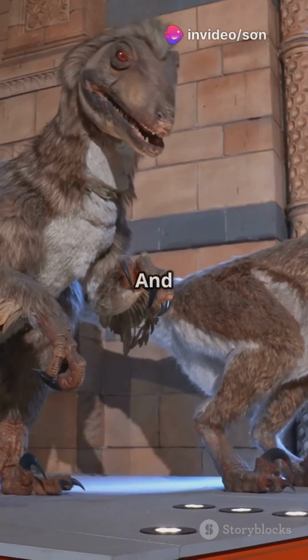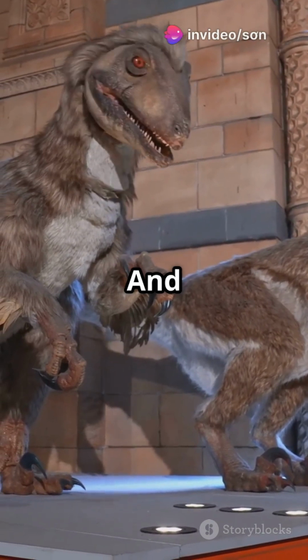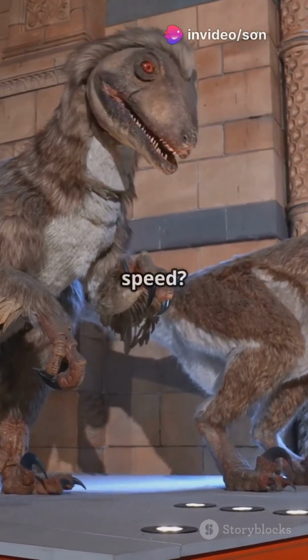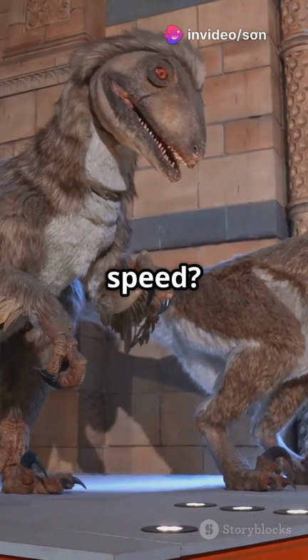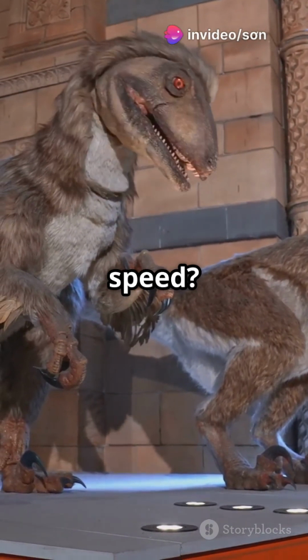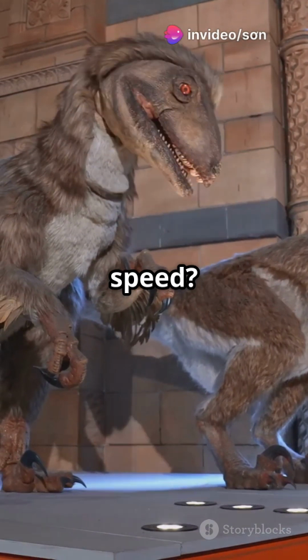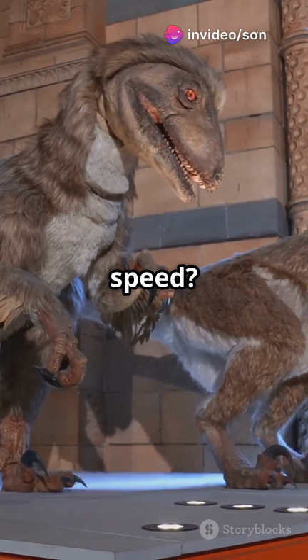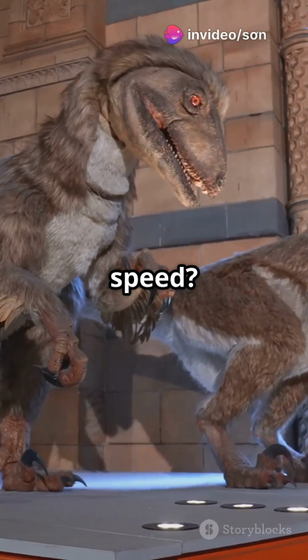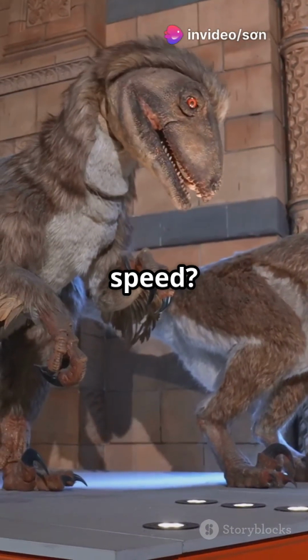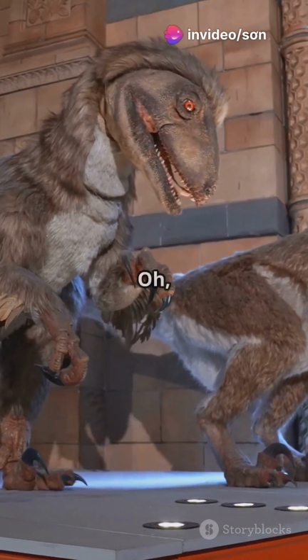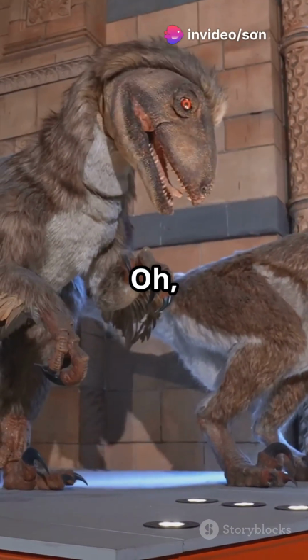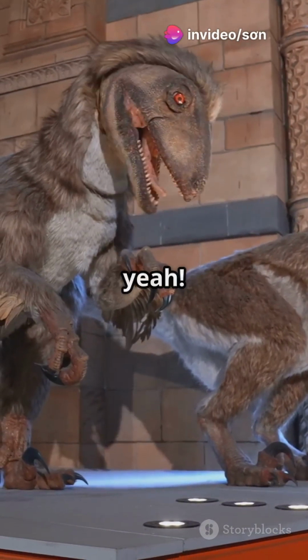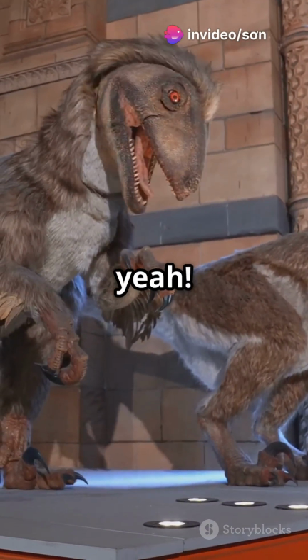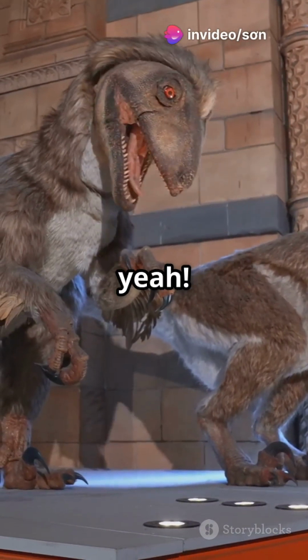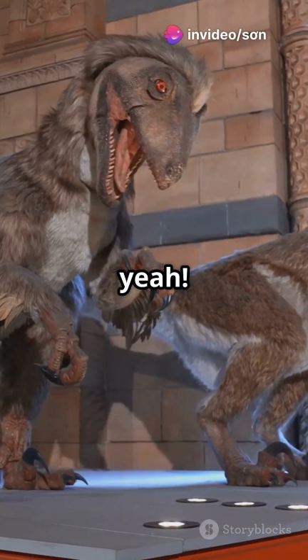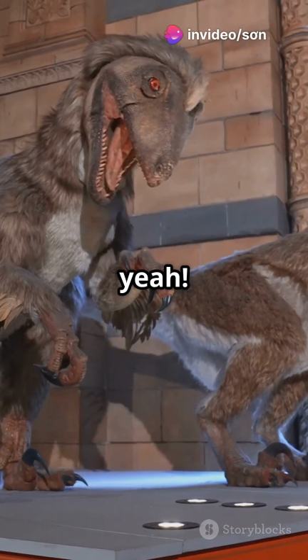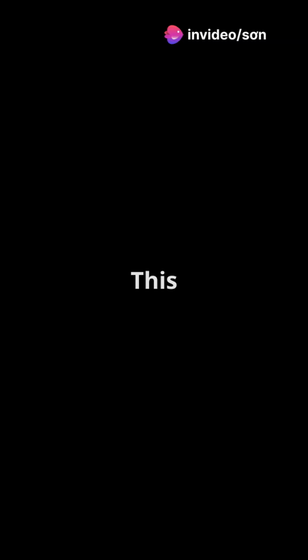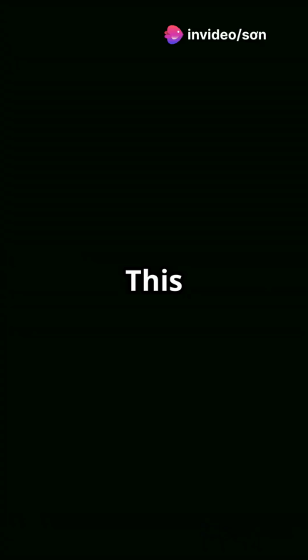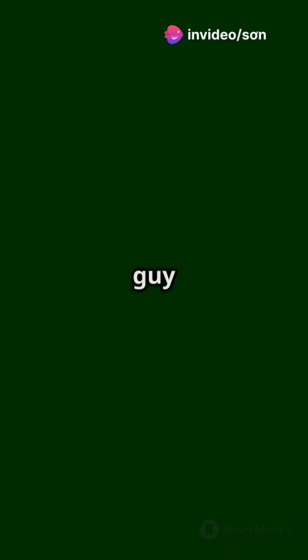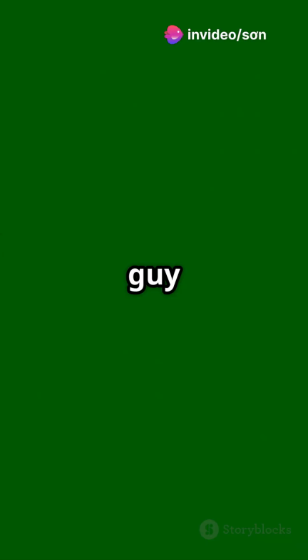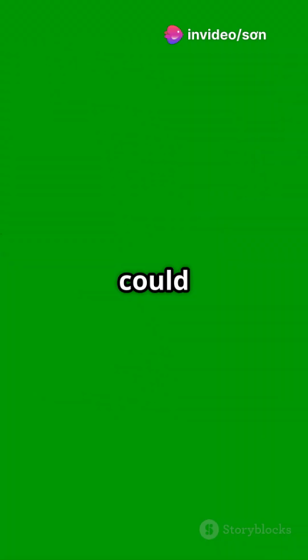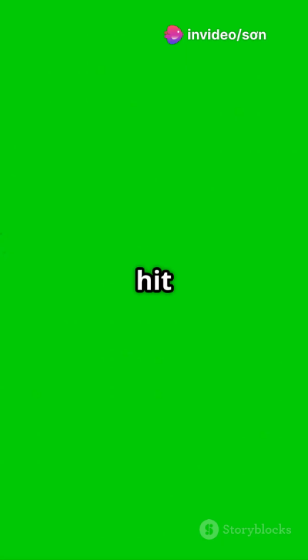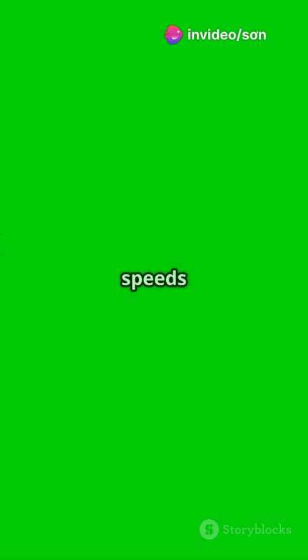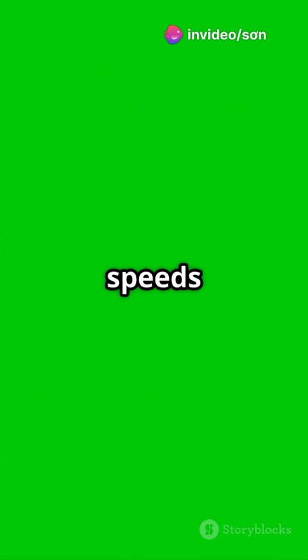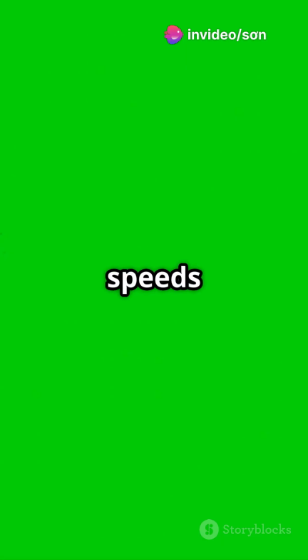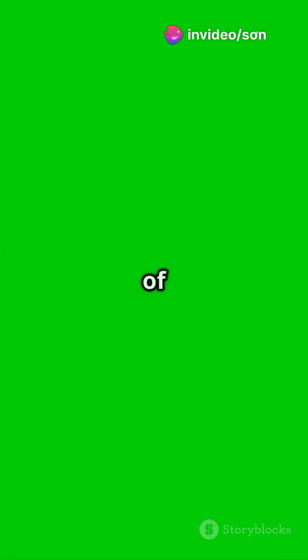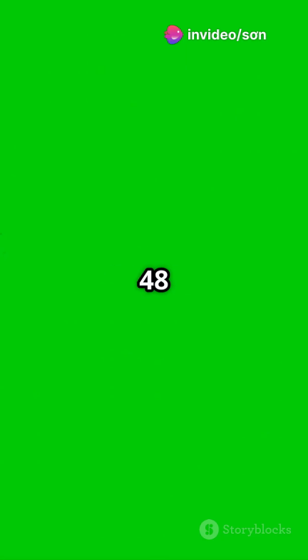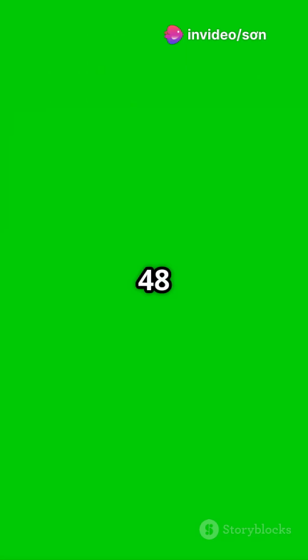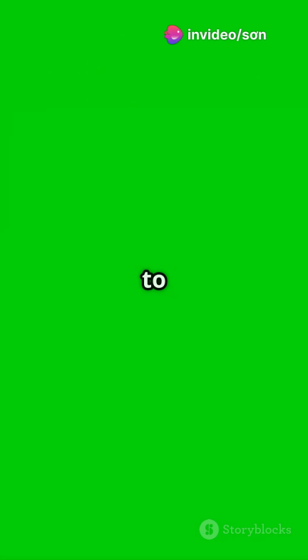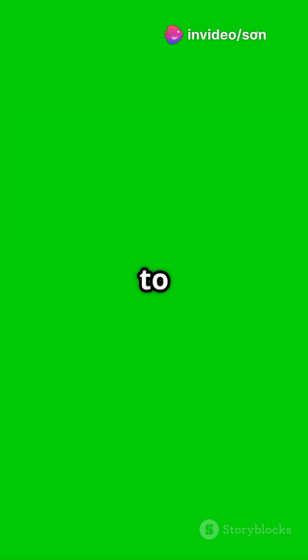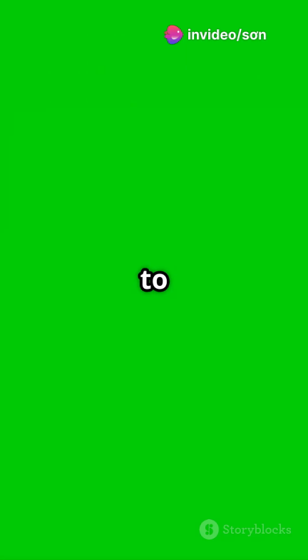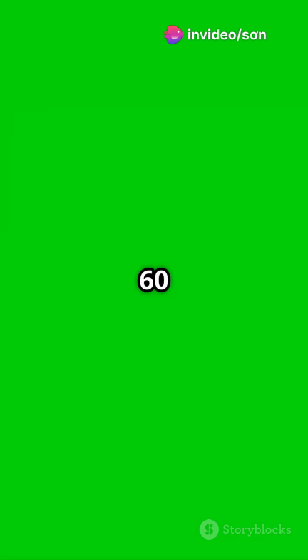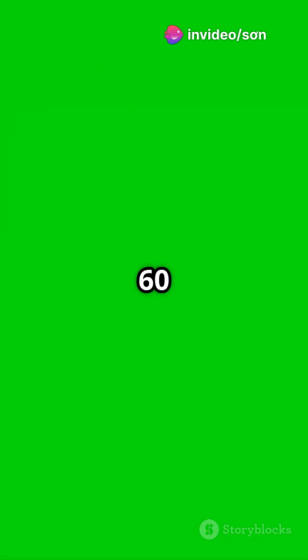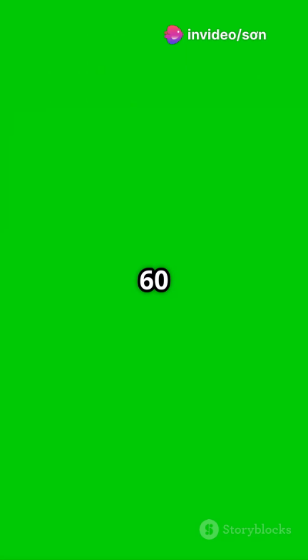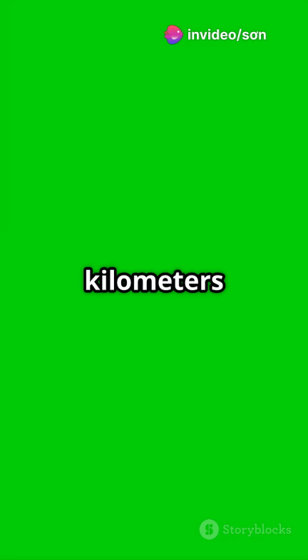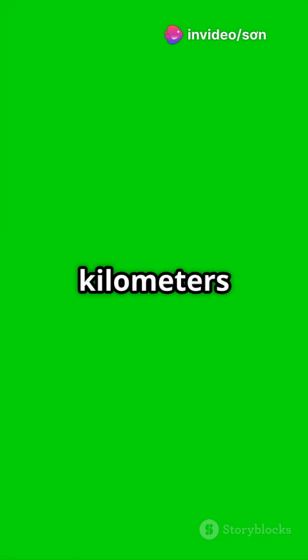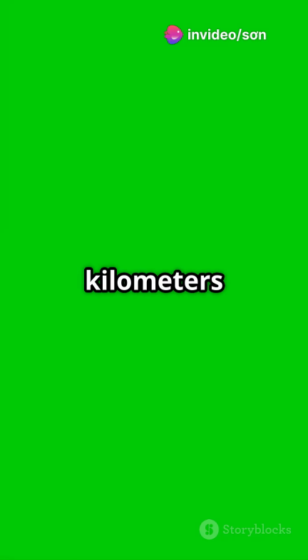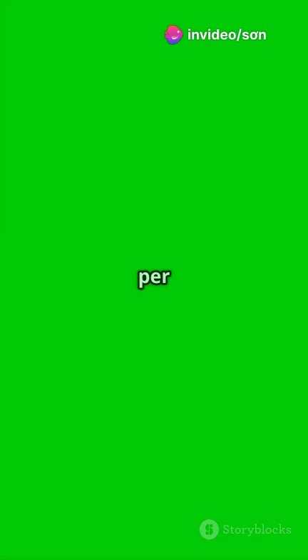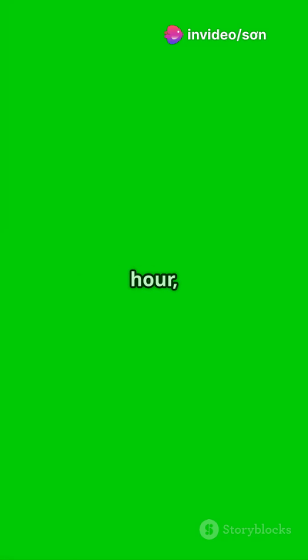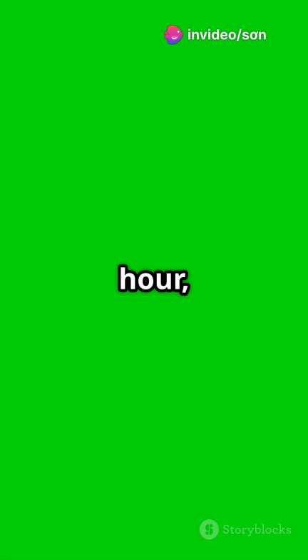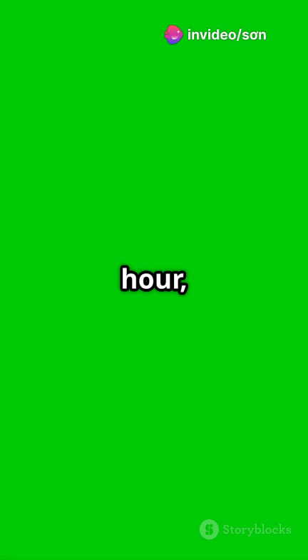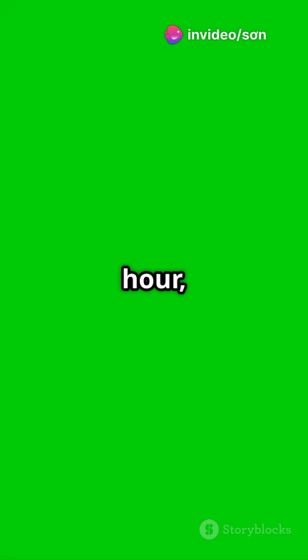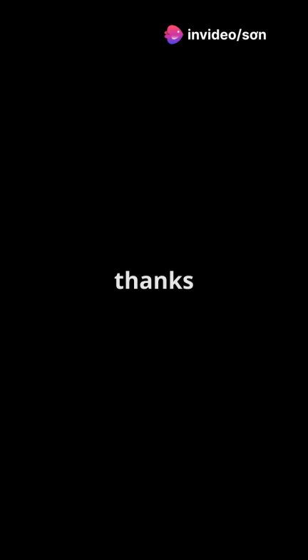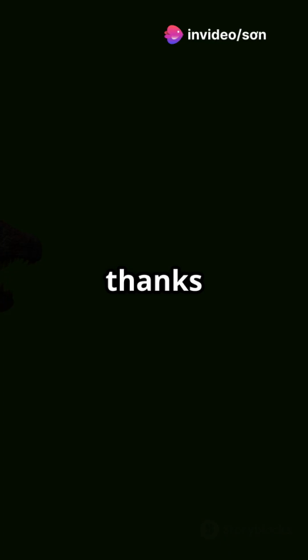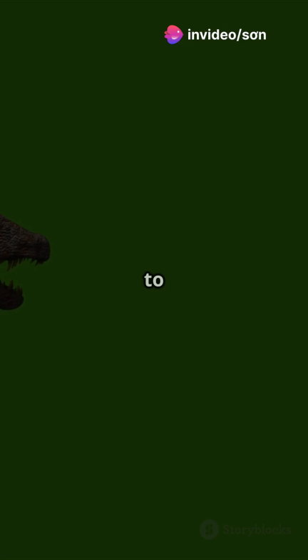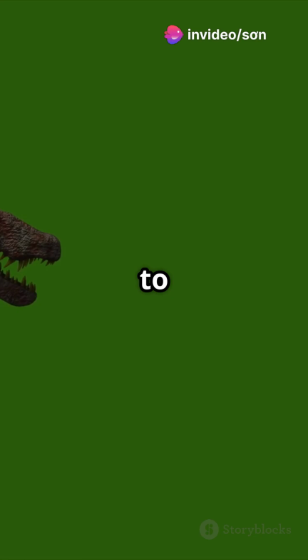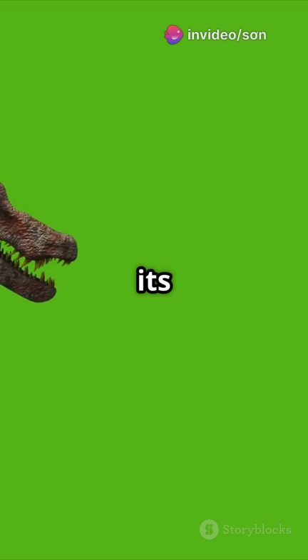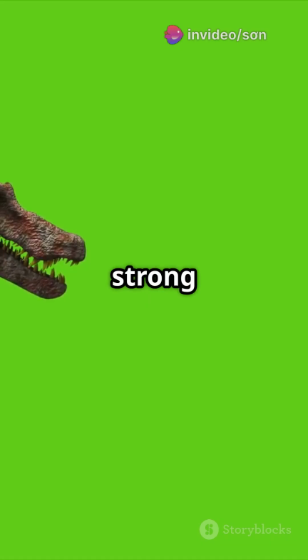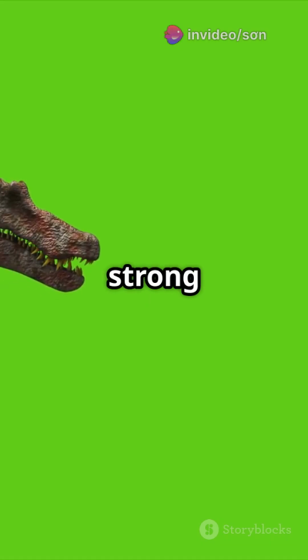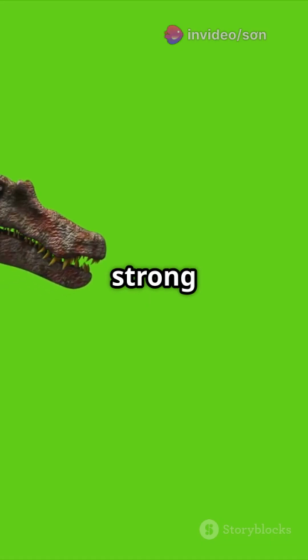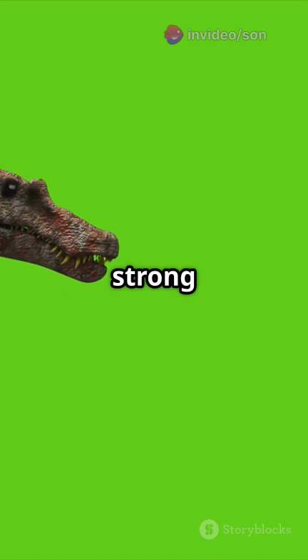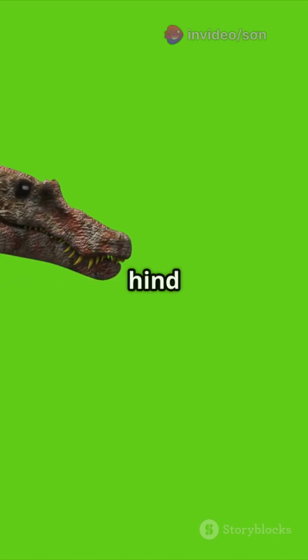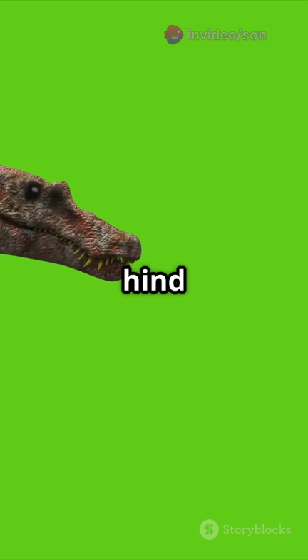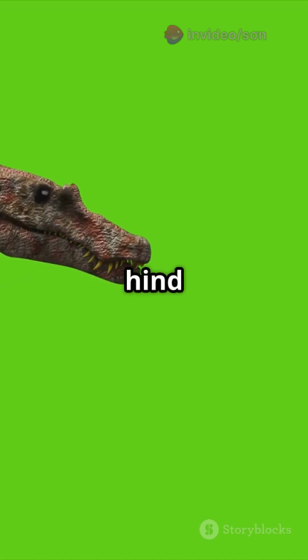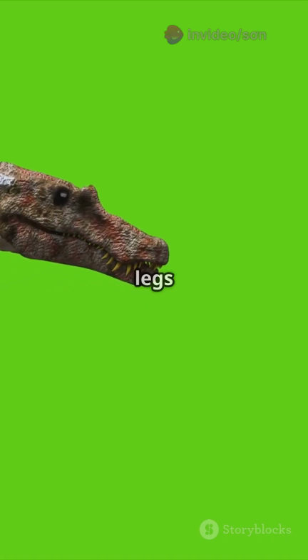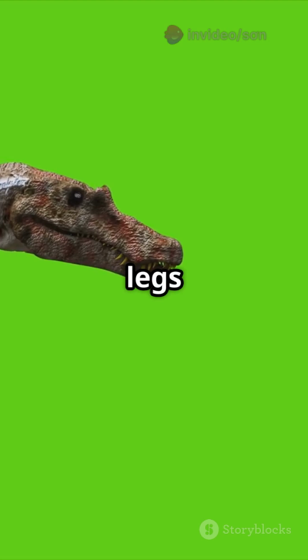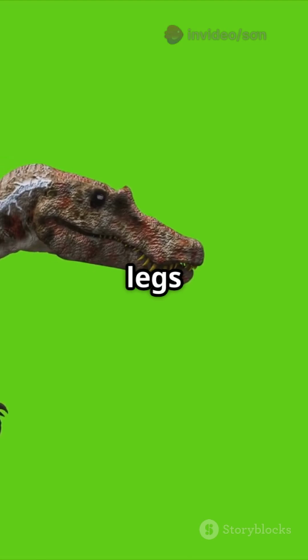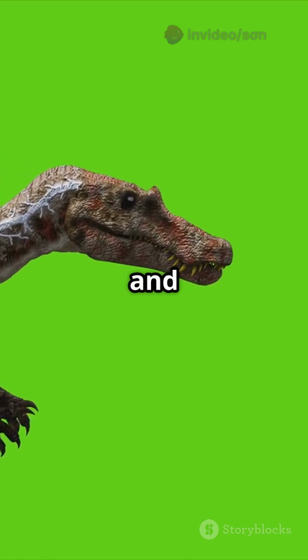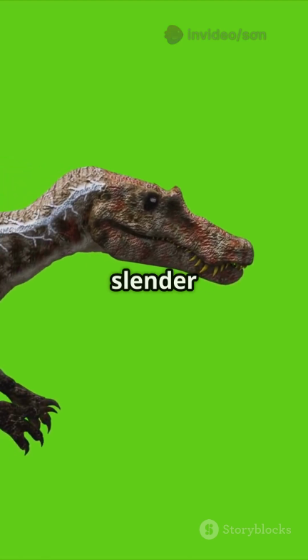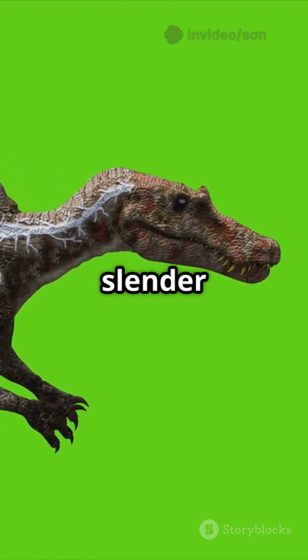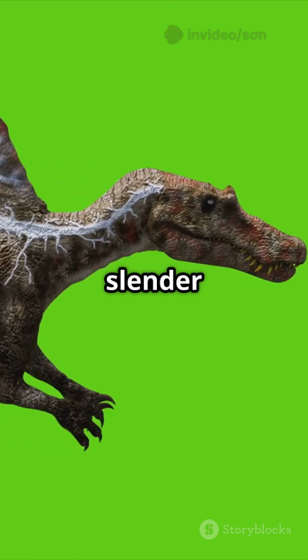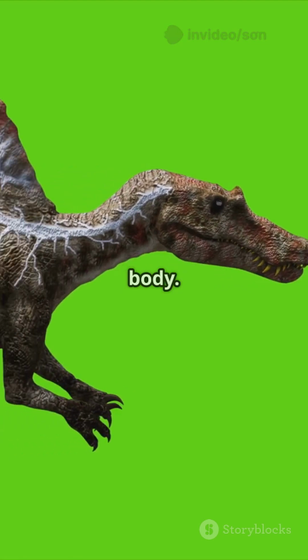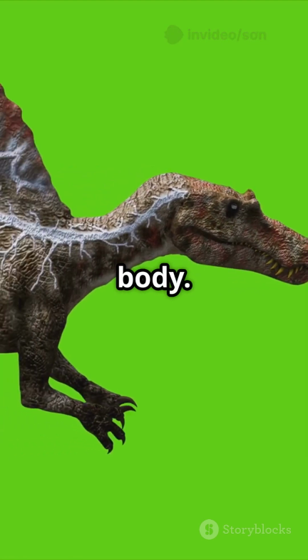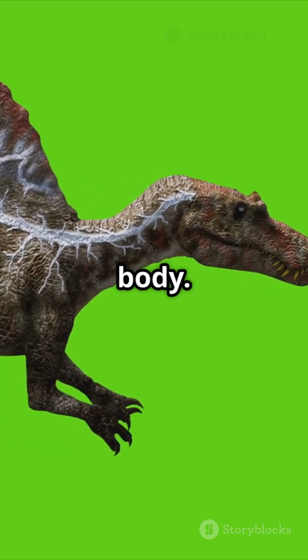And speed? Oh yeah, this guy could hit speeds of 48 to 60 kilometers per hour, thanks to its strong hind legs and slender body.